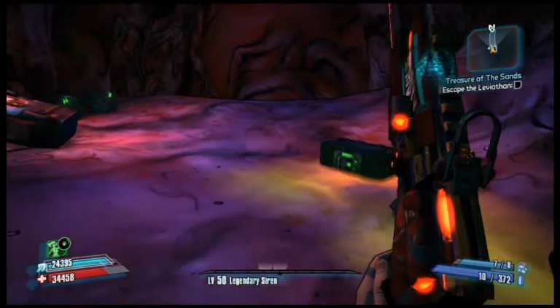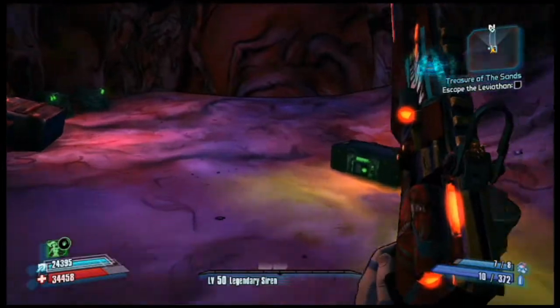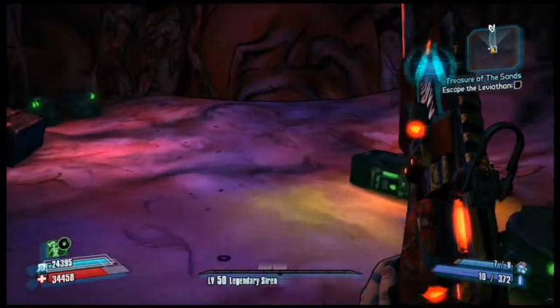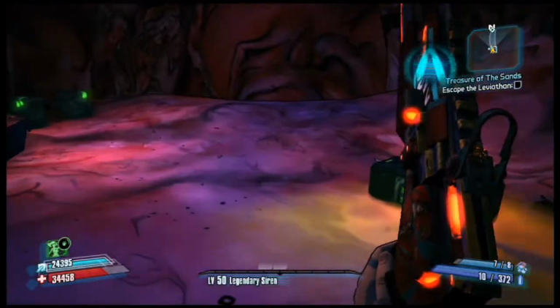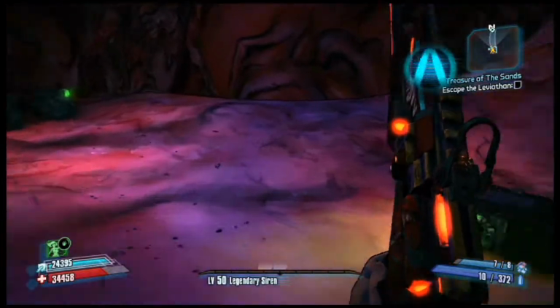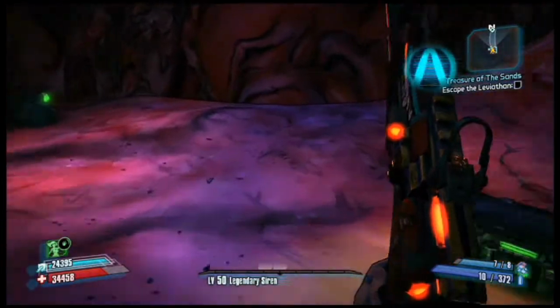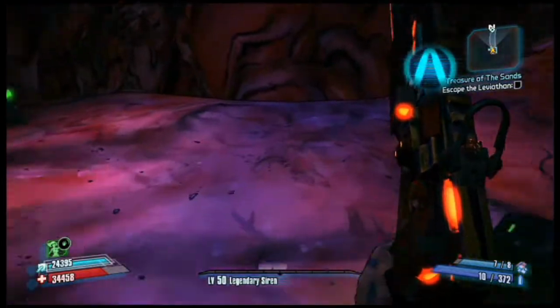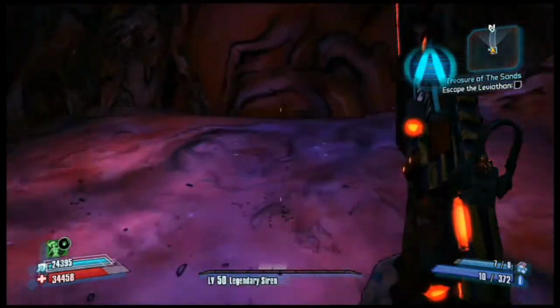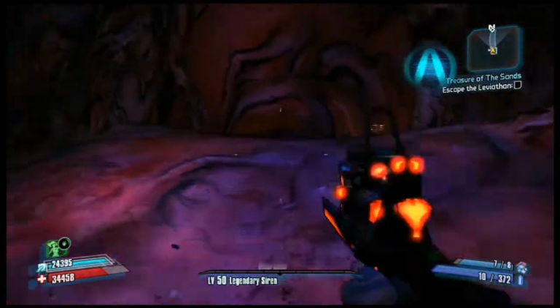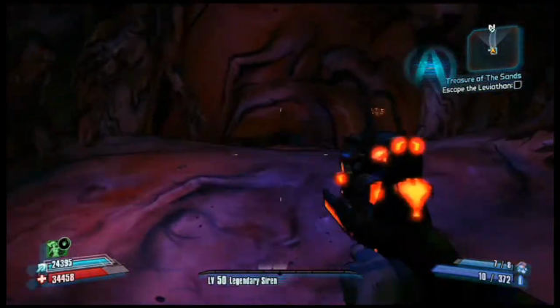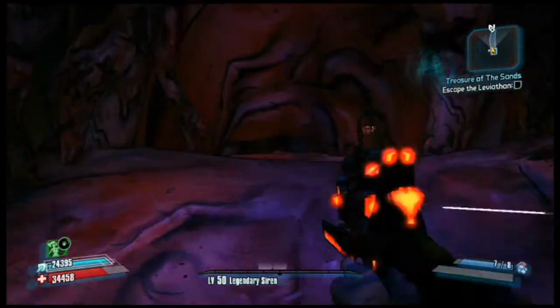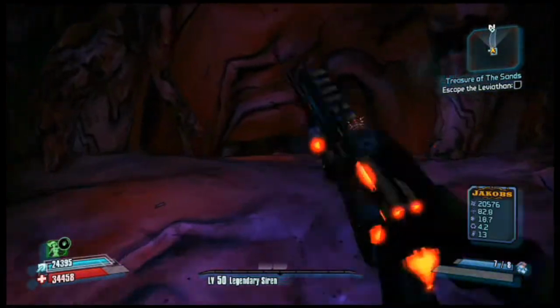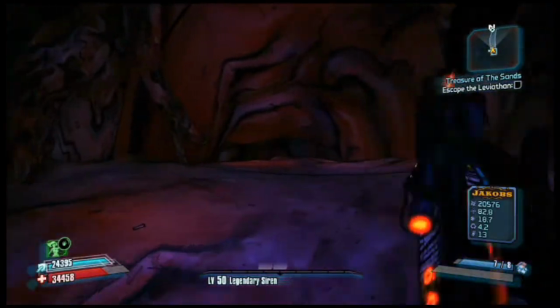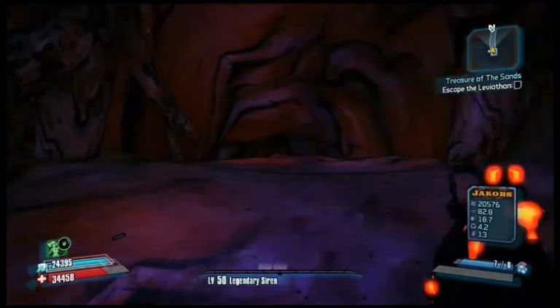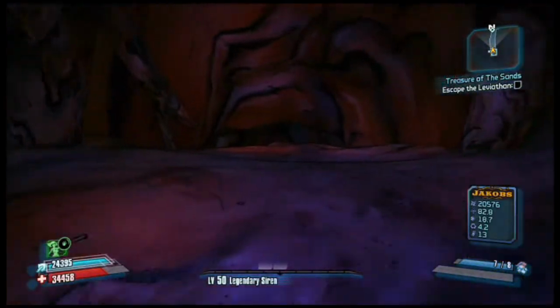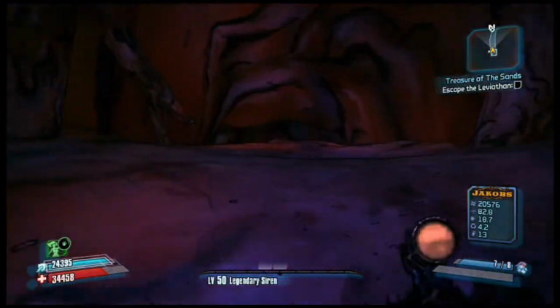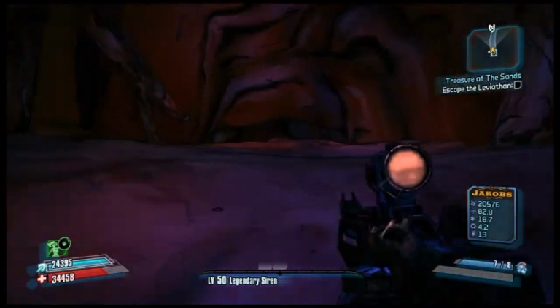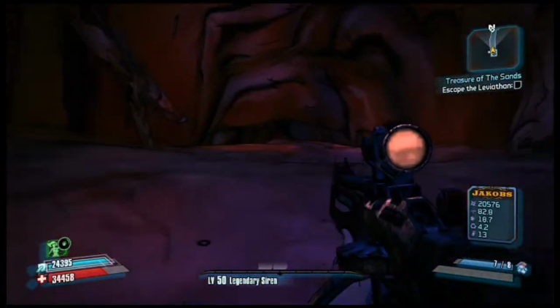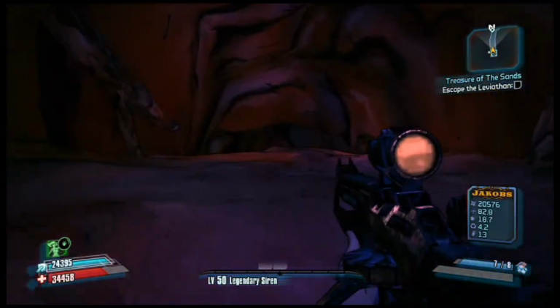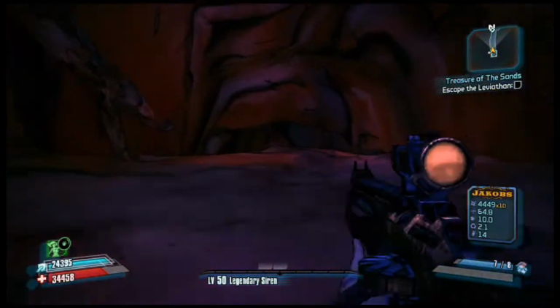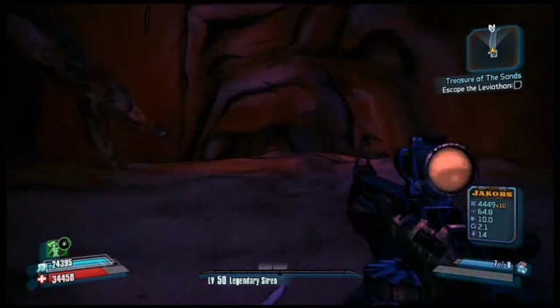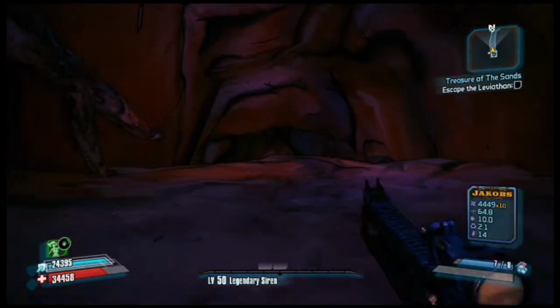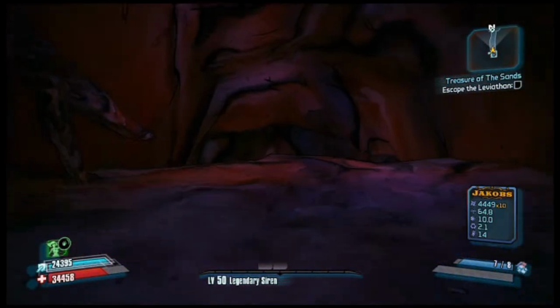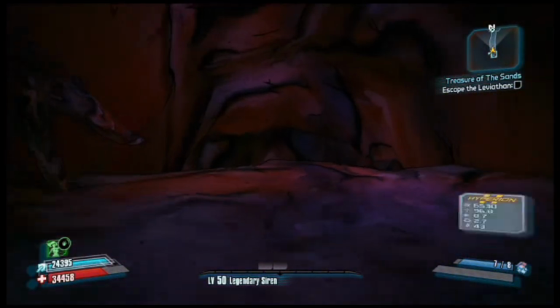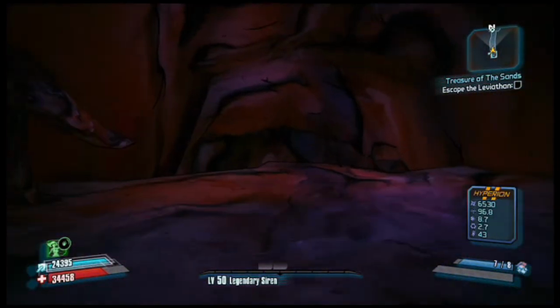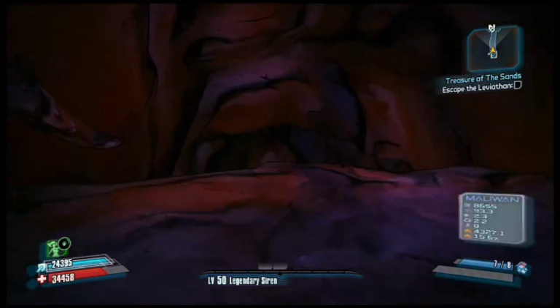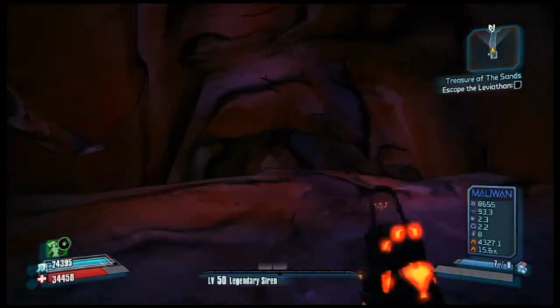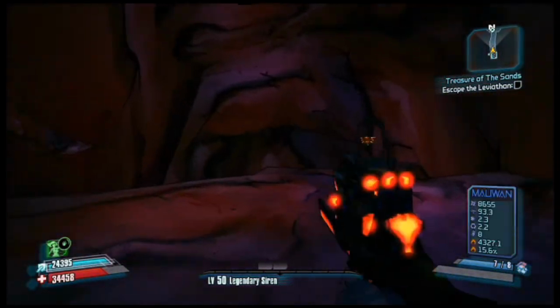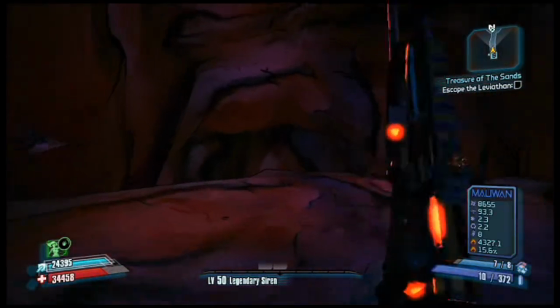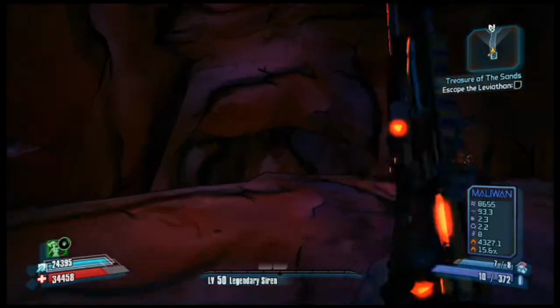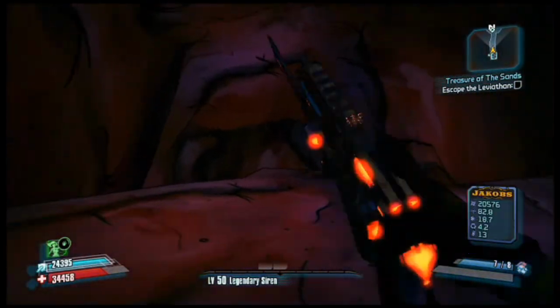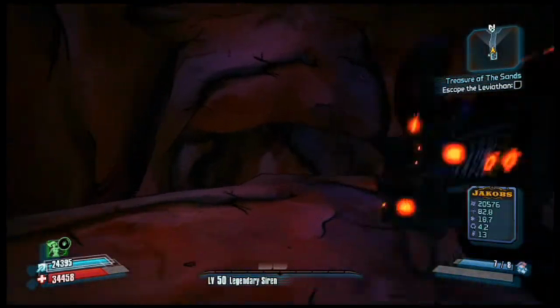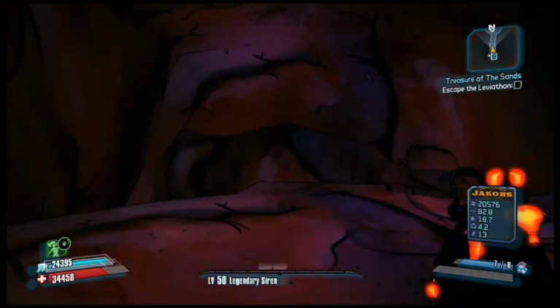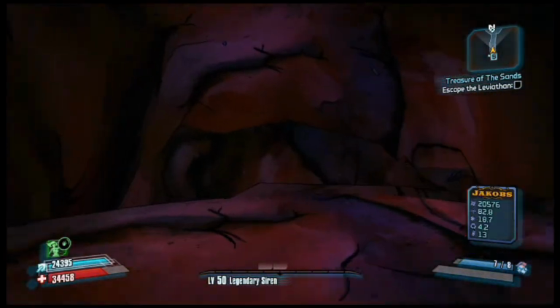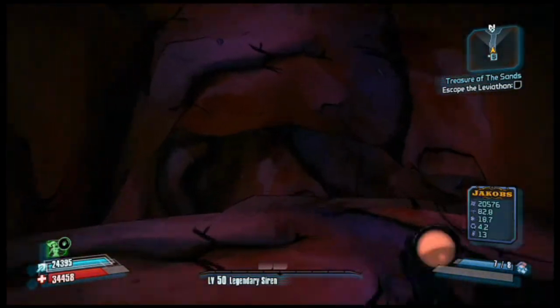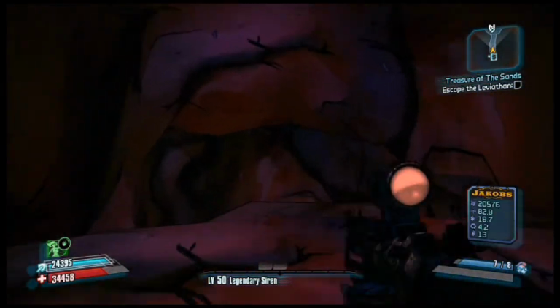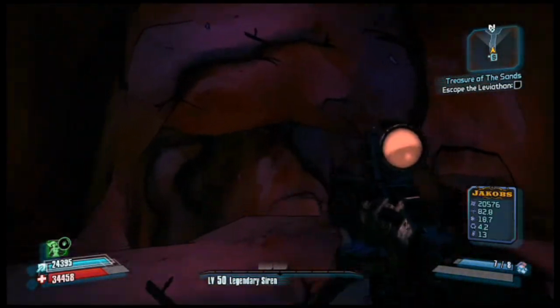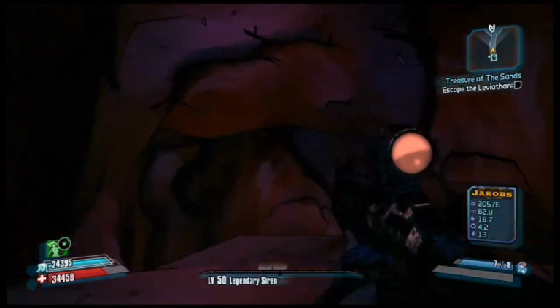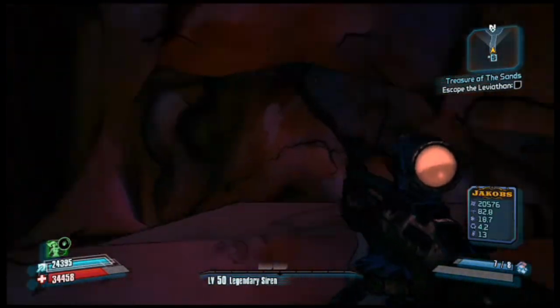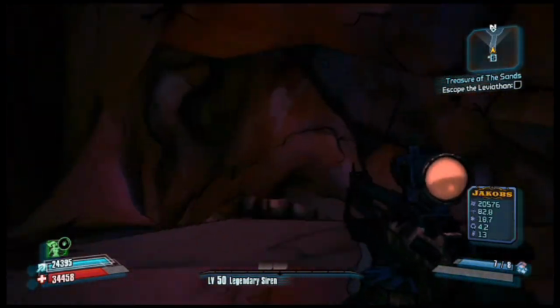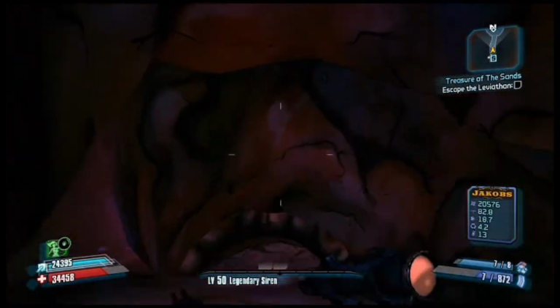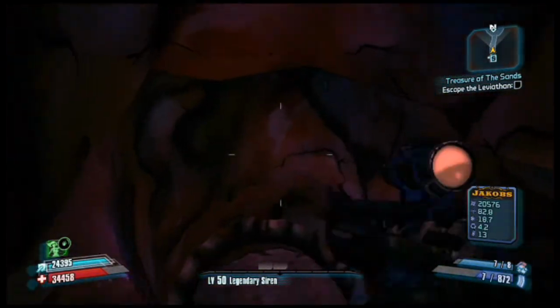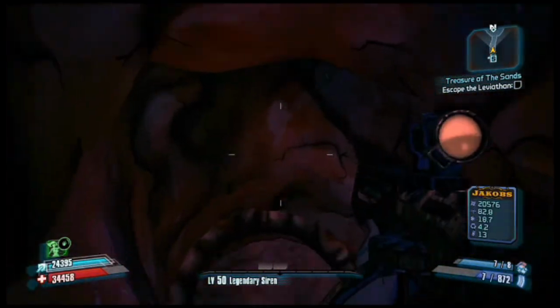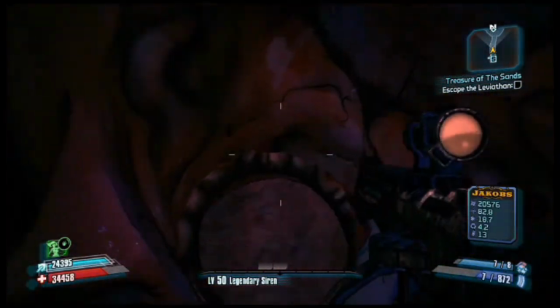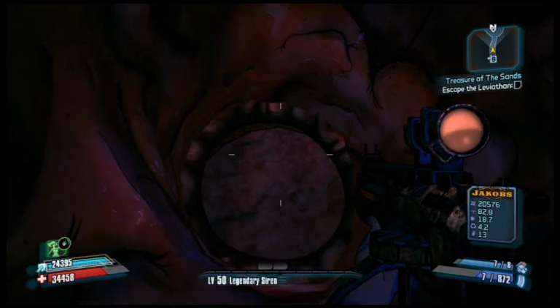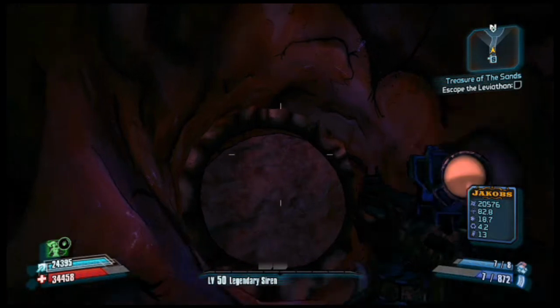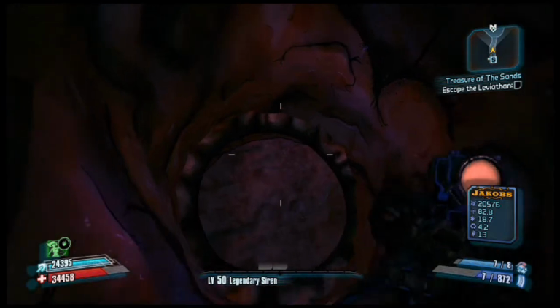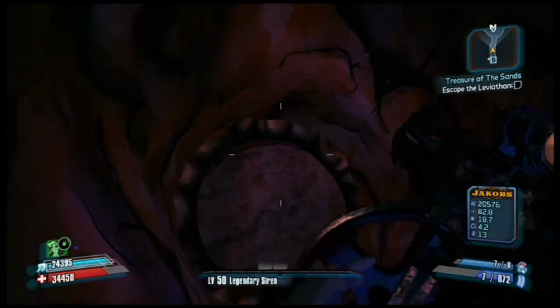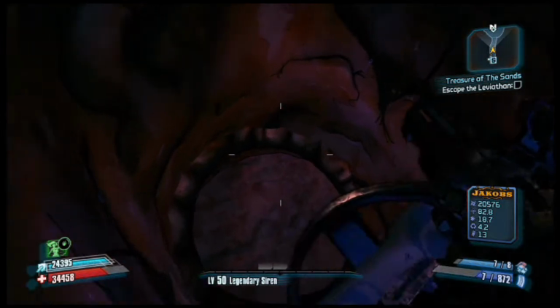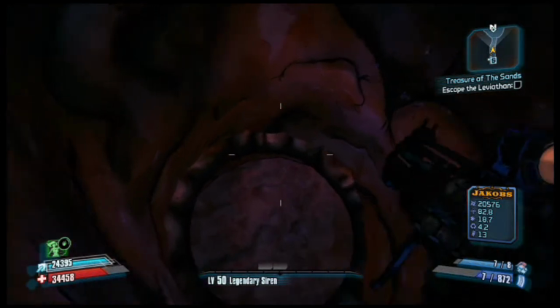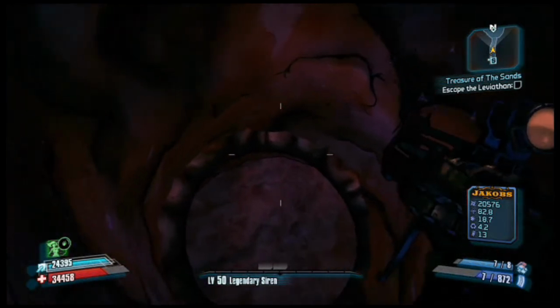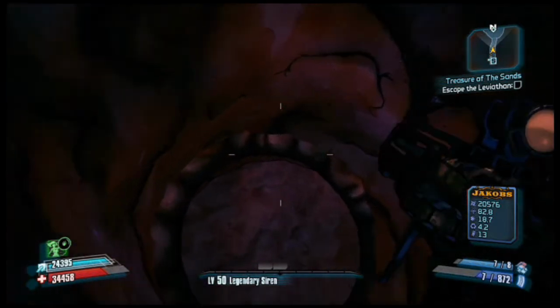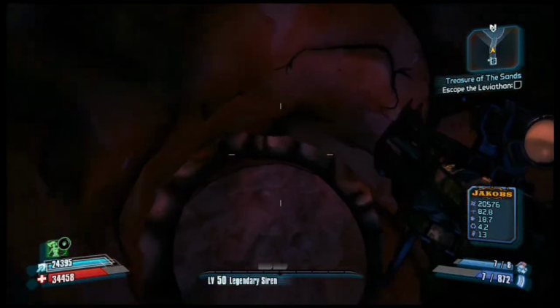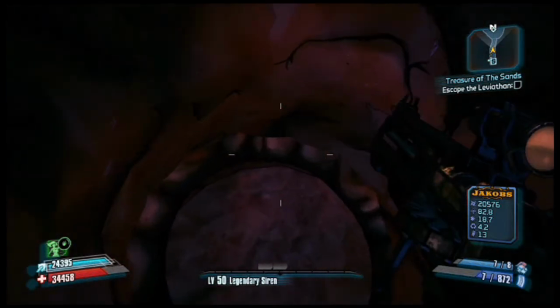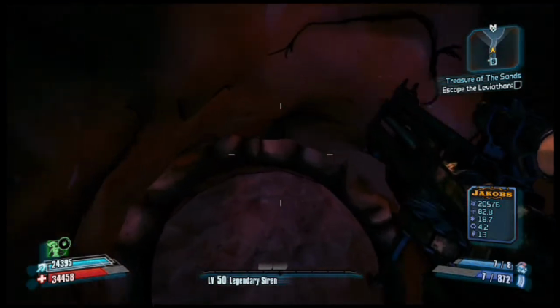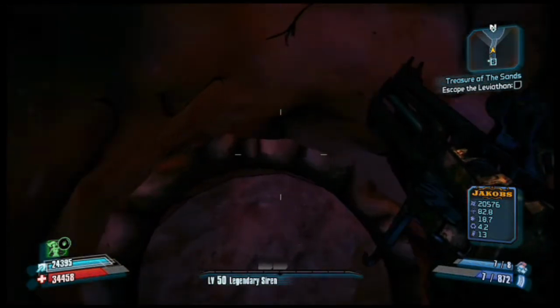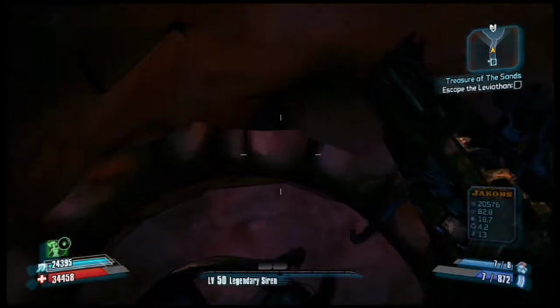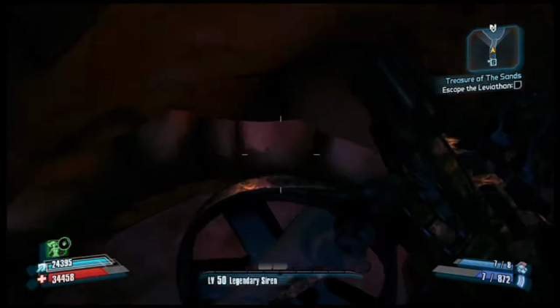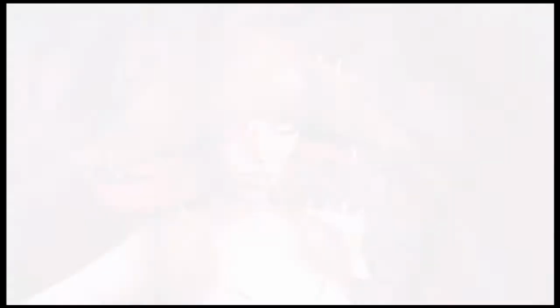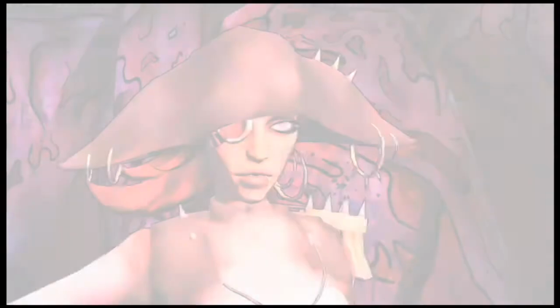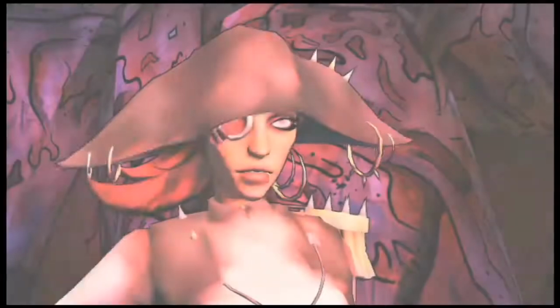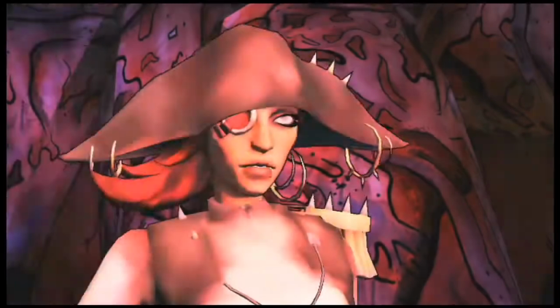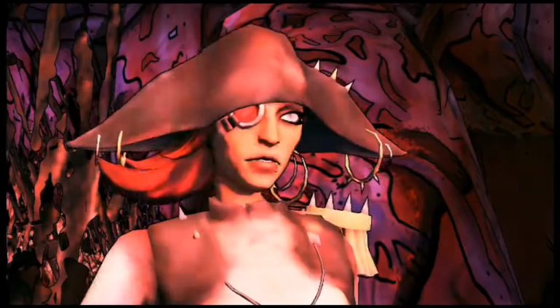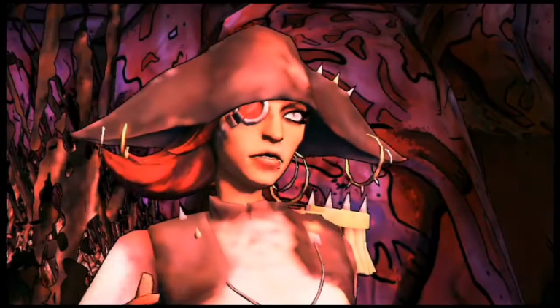You're going to go into Leviathan's Lair and jump down like shown here. The fight against Roscoe isn't hard — you should be able to handle it fairly easily.